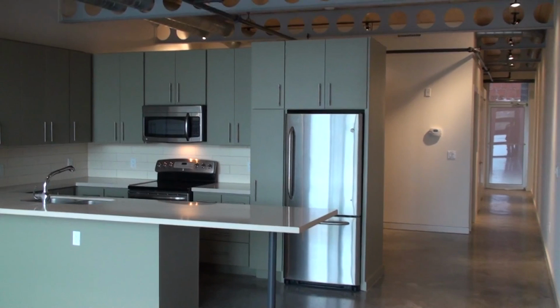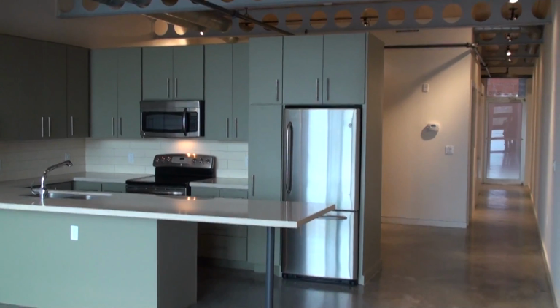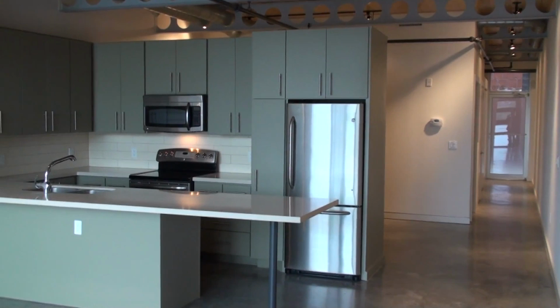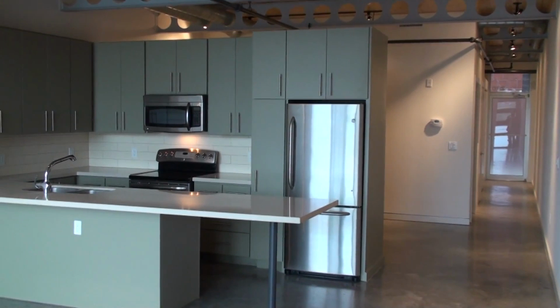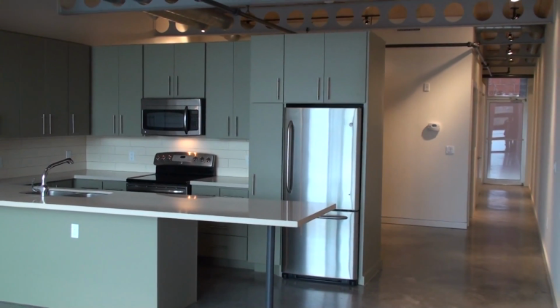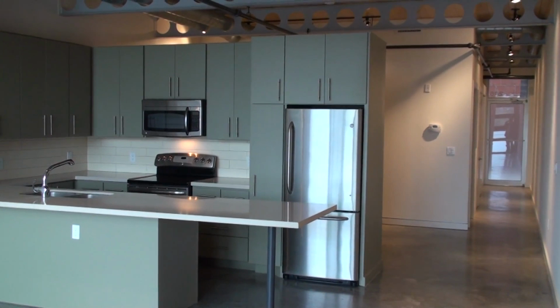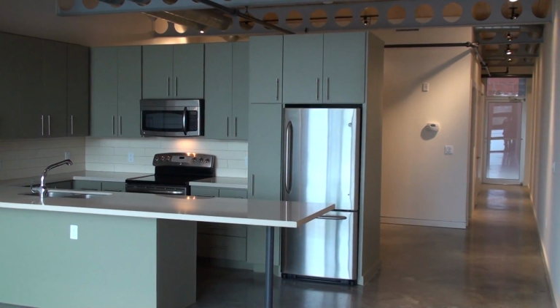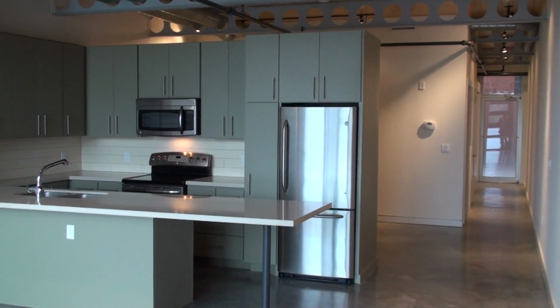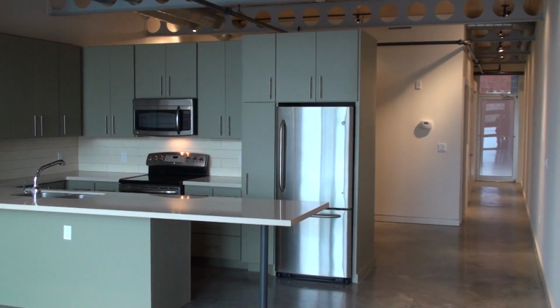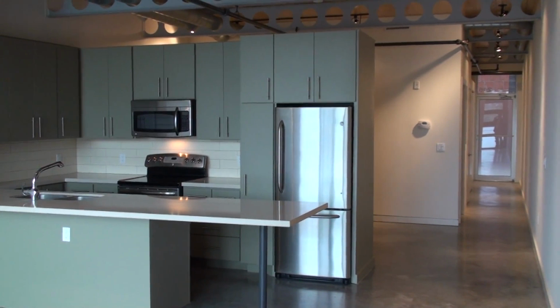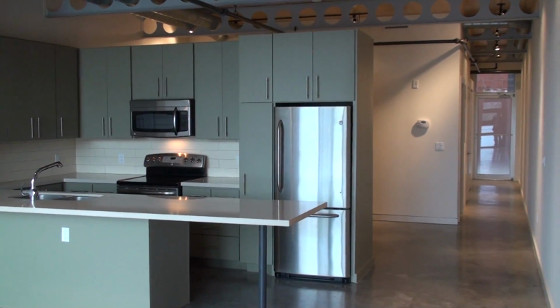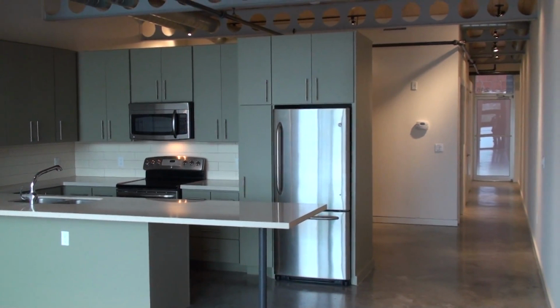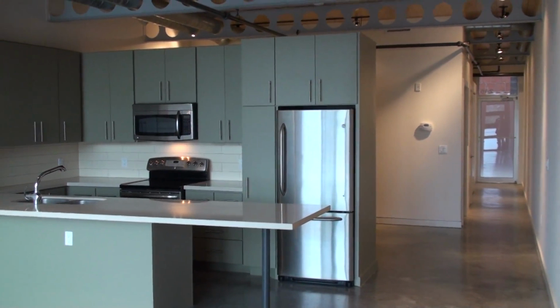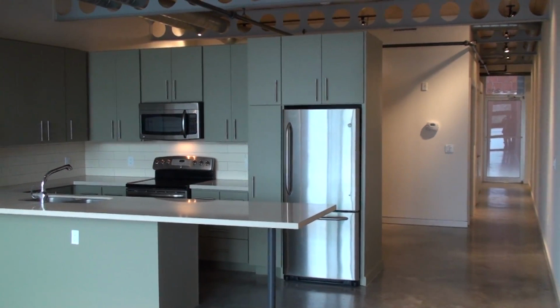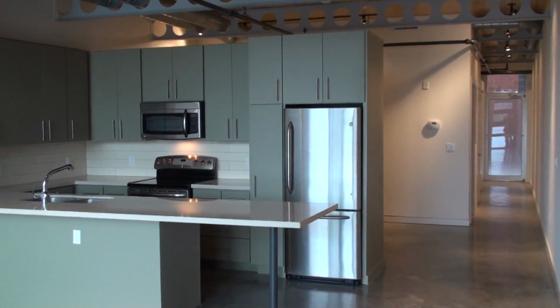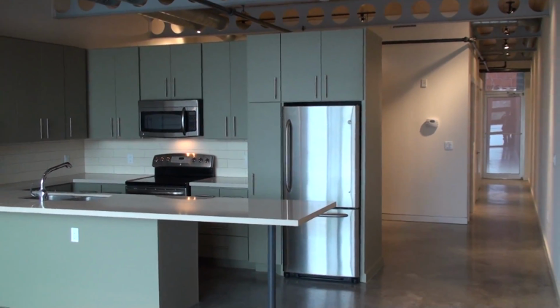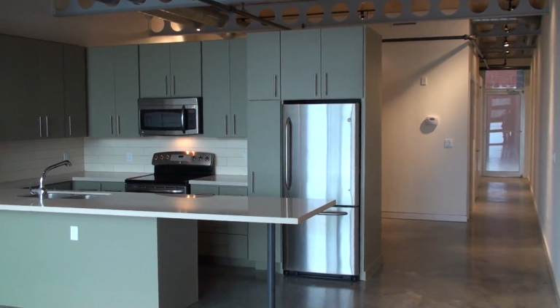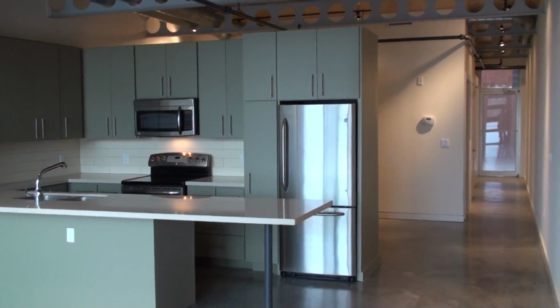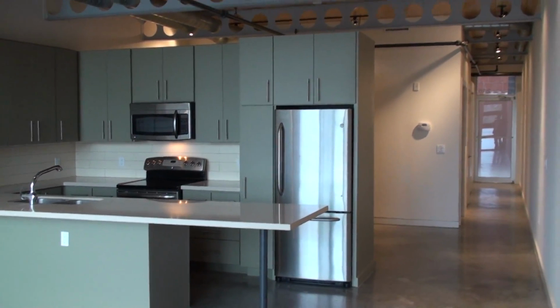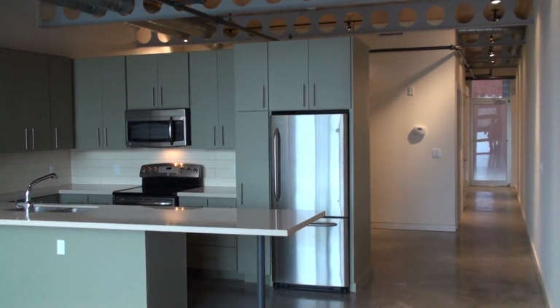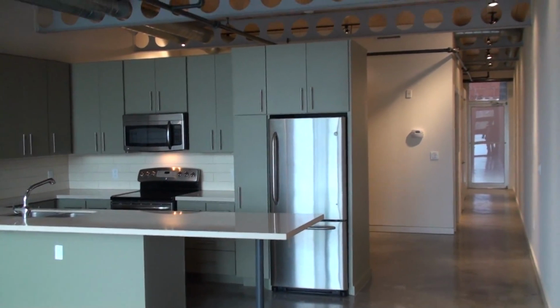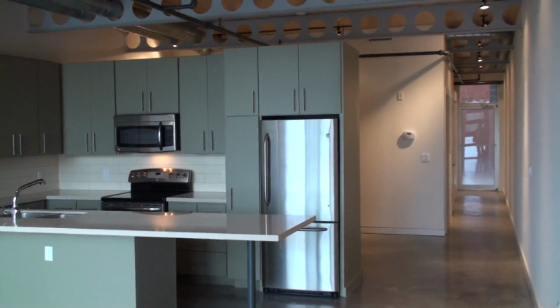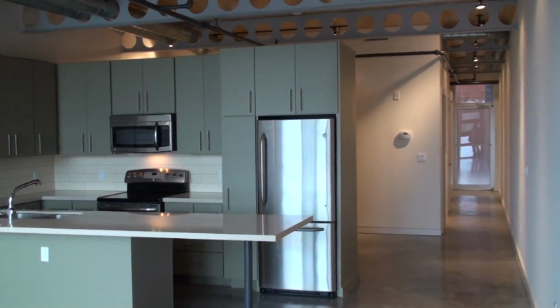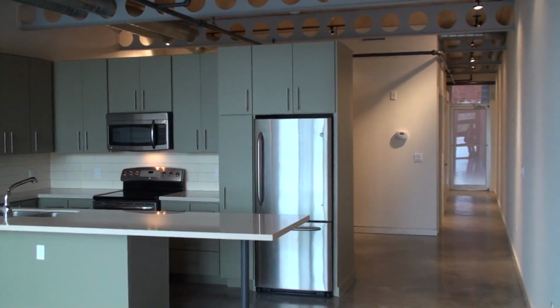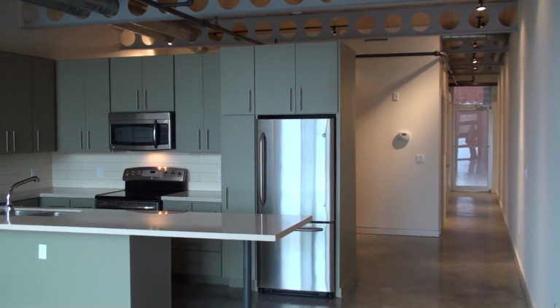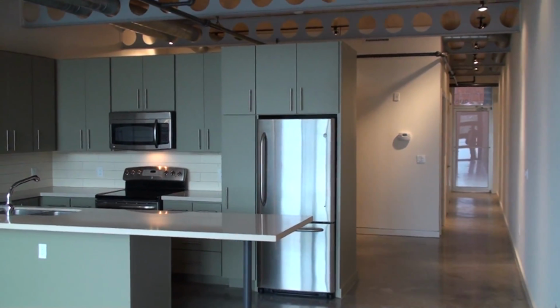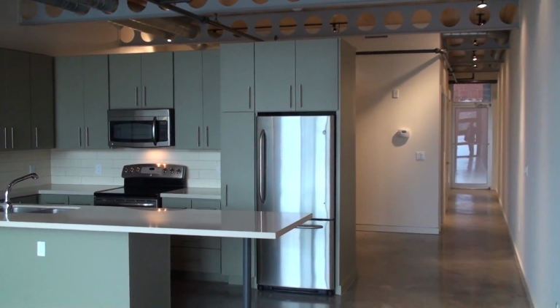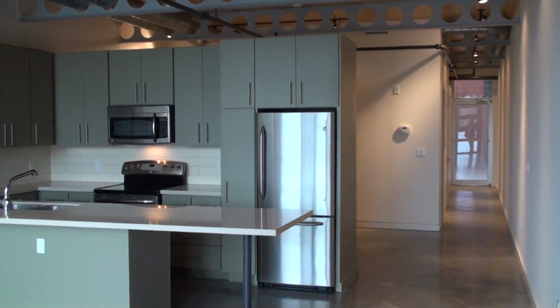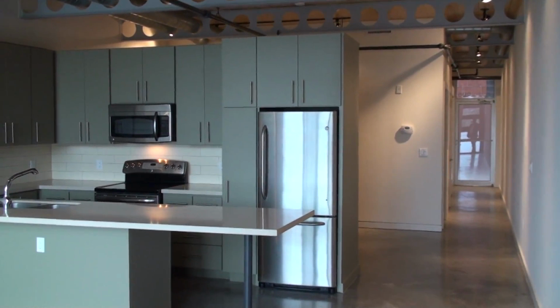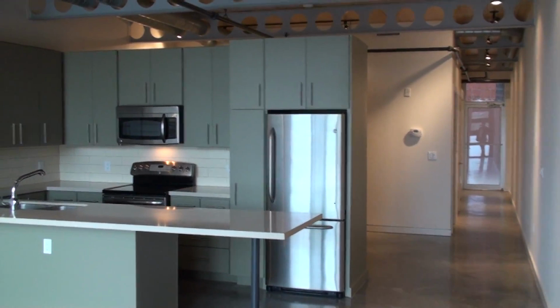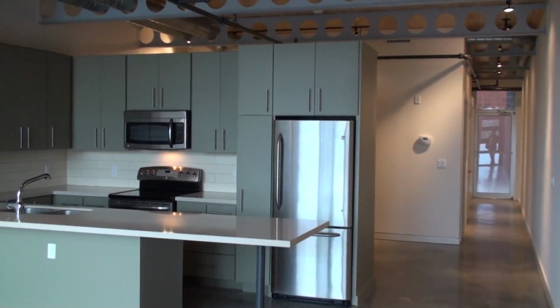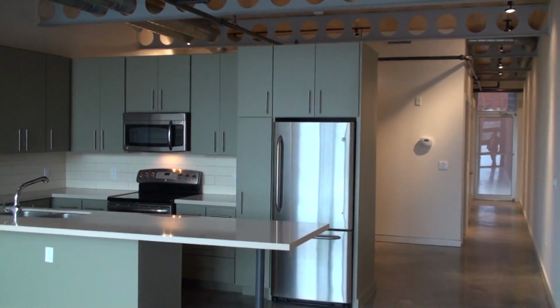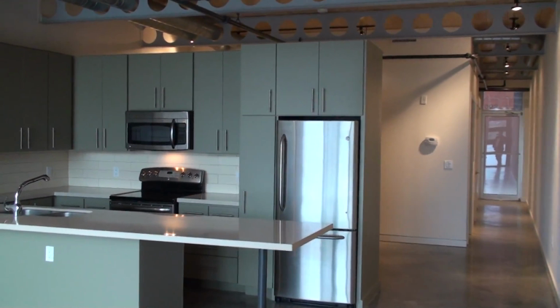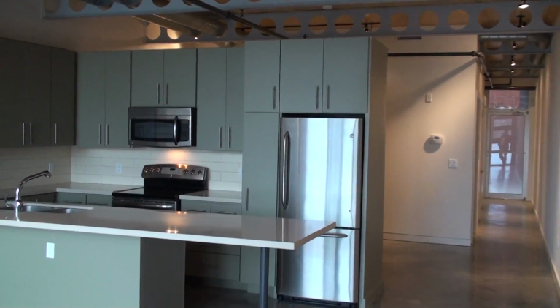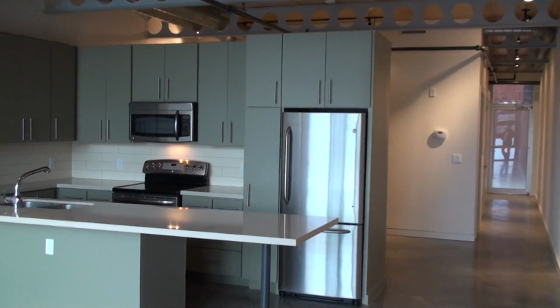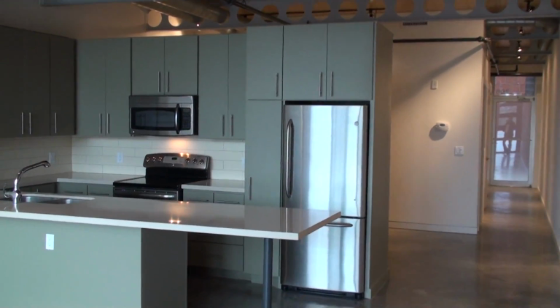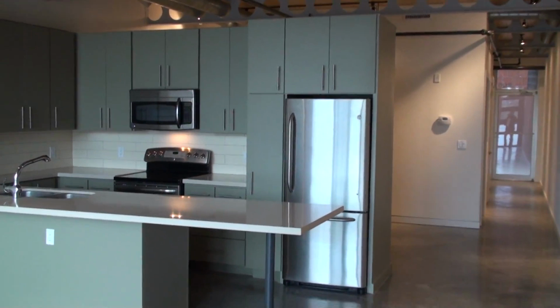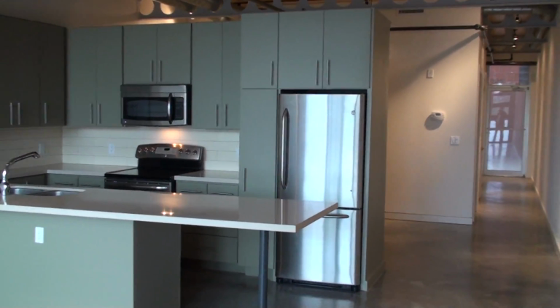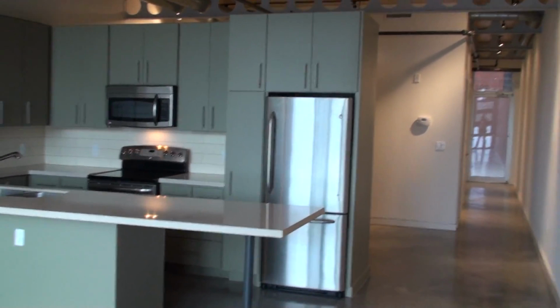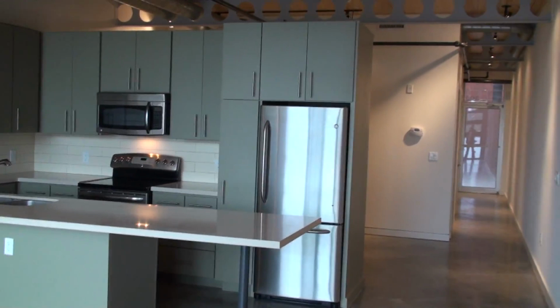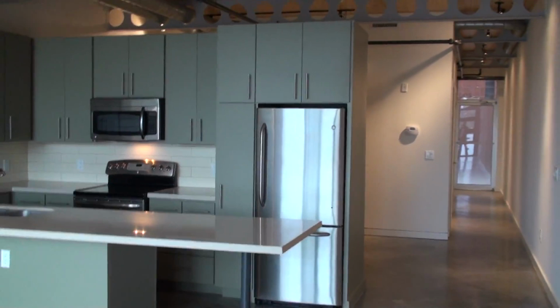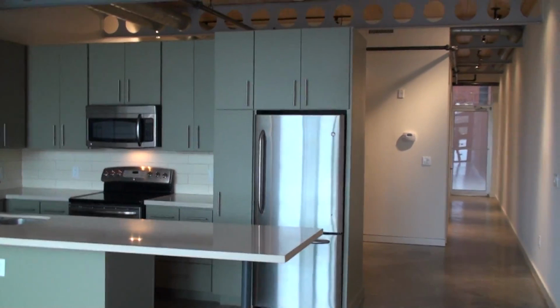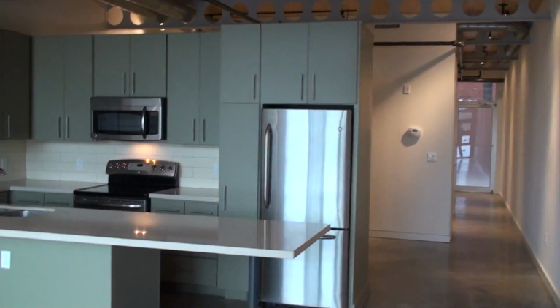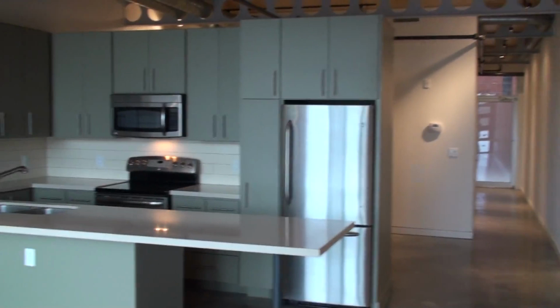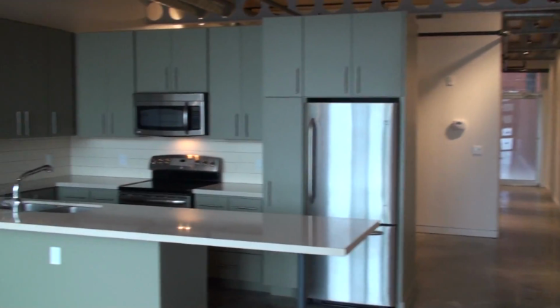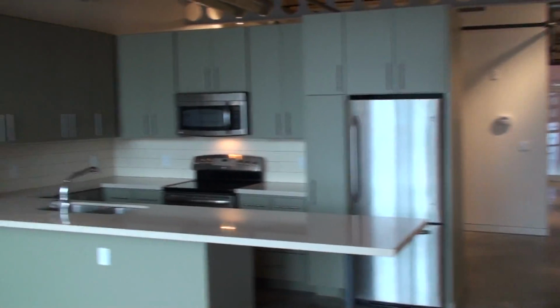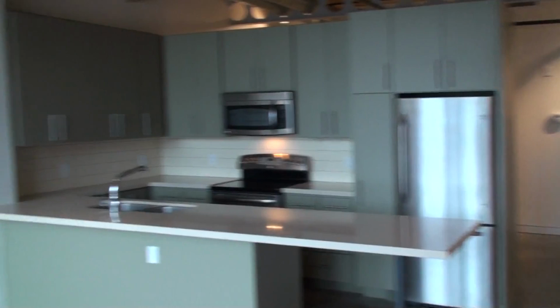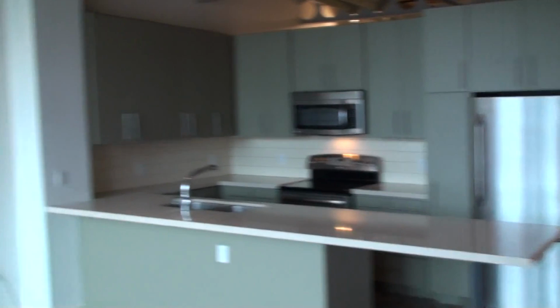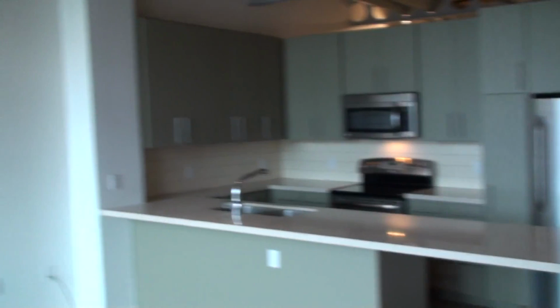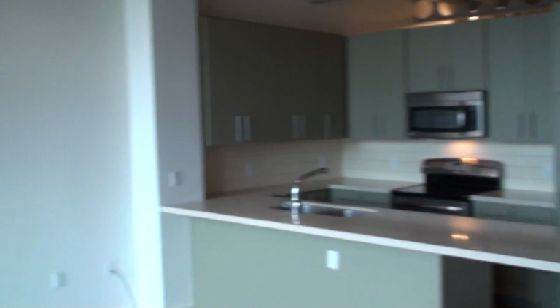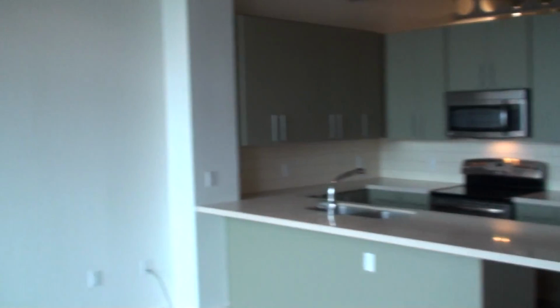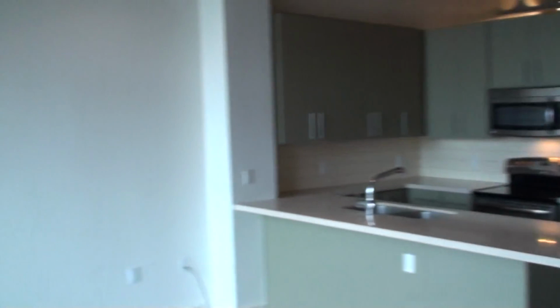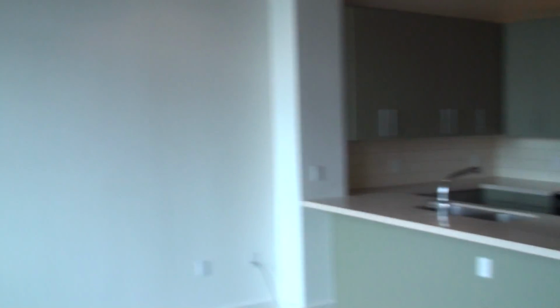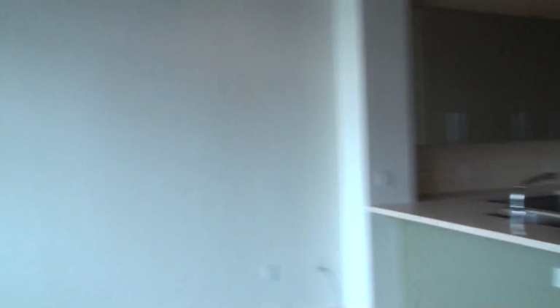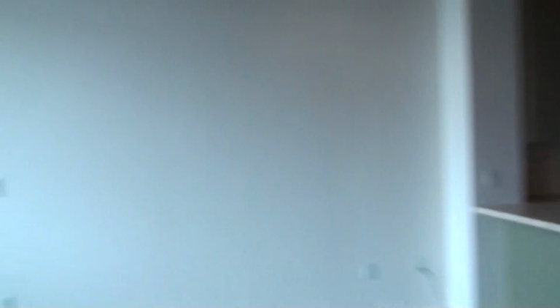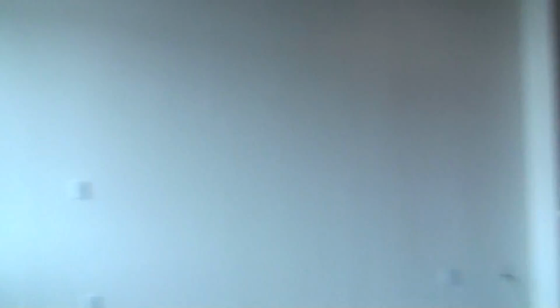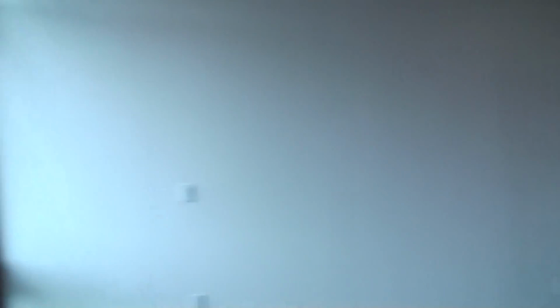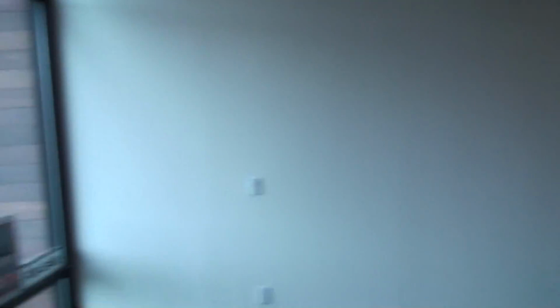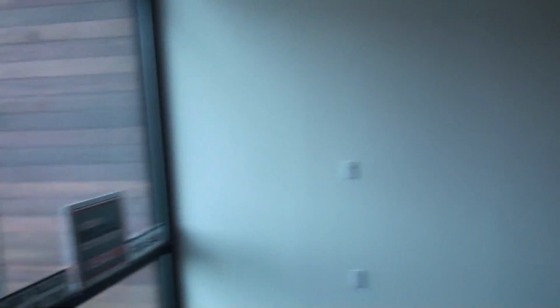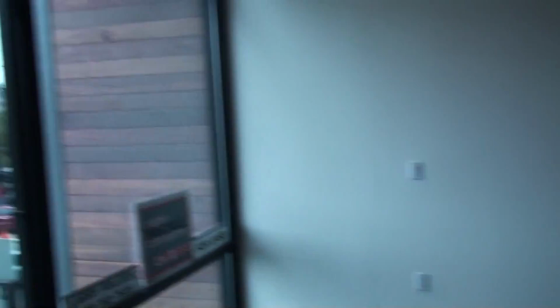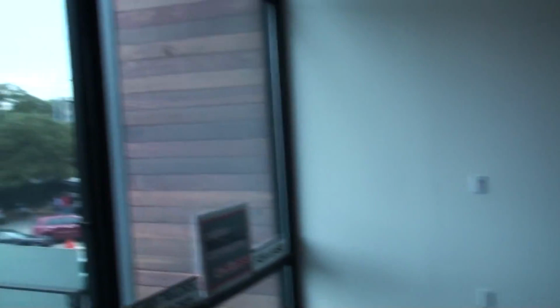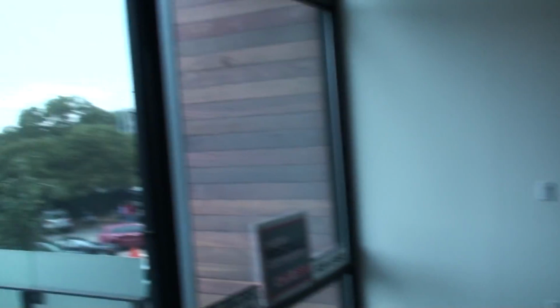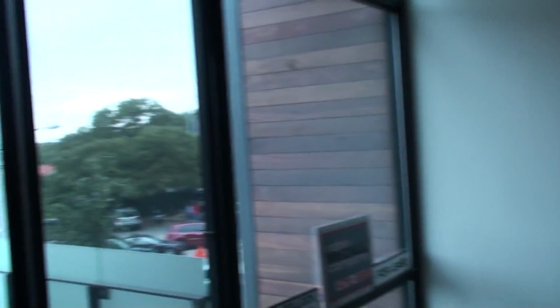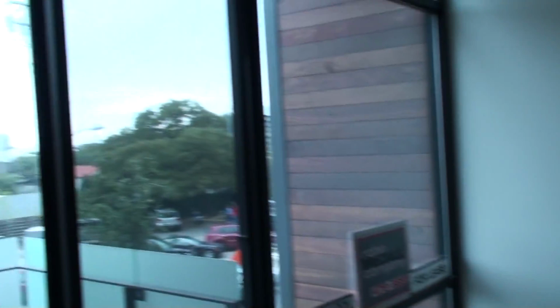Okay, I'm in the 04 Lofts and this is unit number 206. It's a cute place.